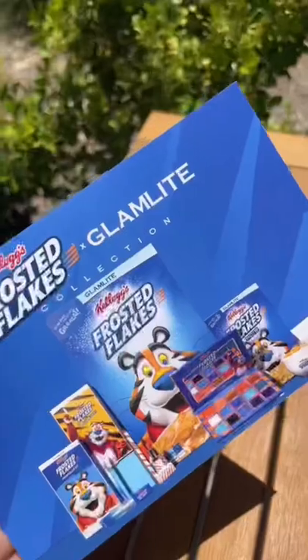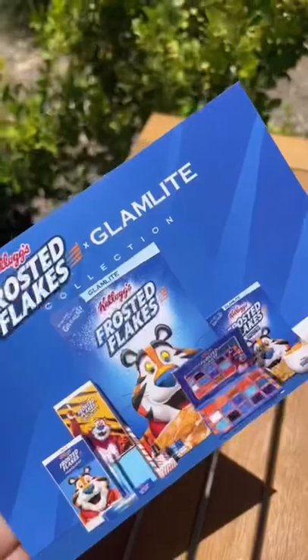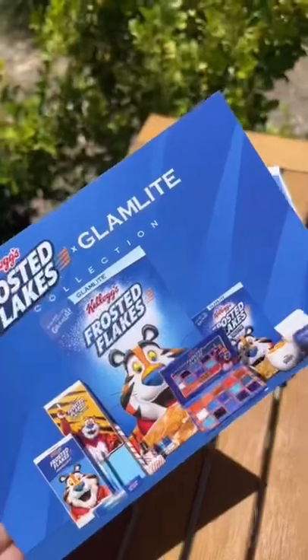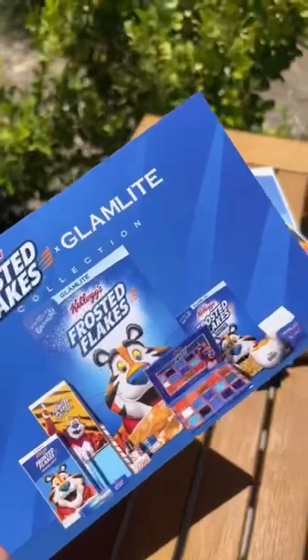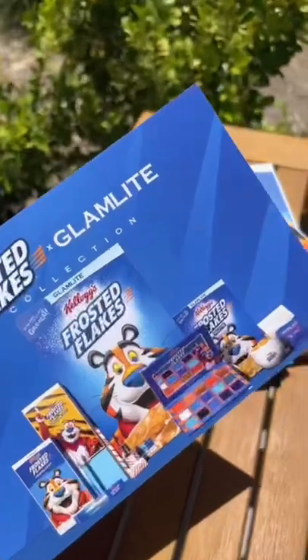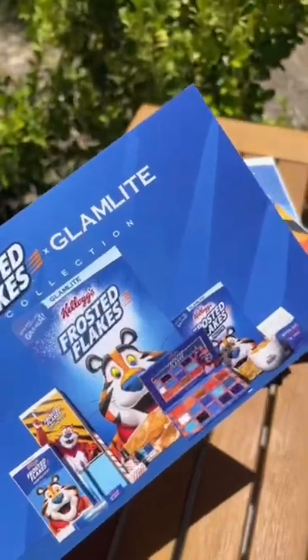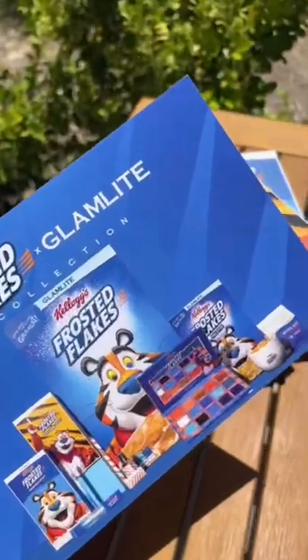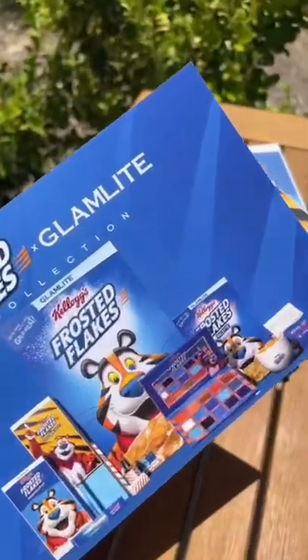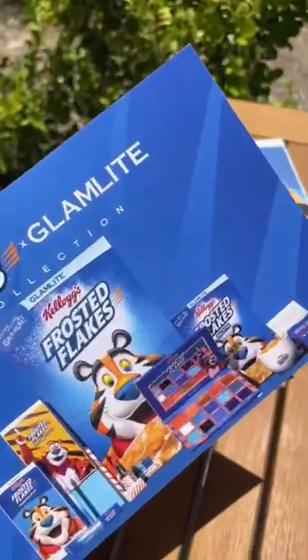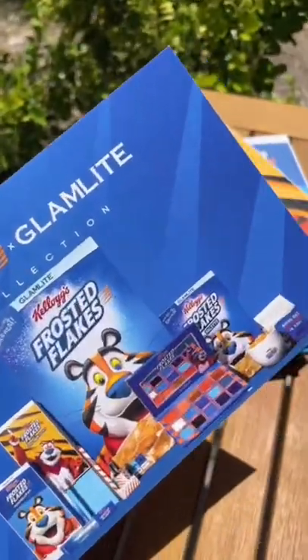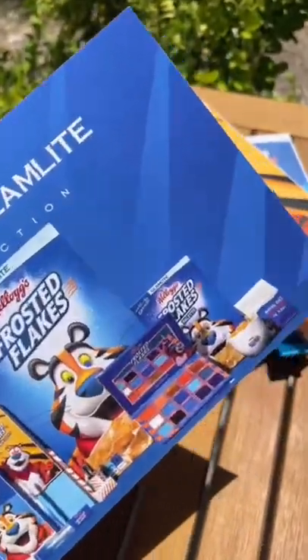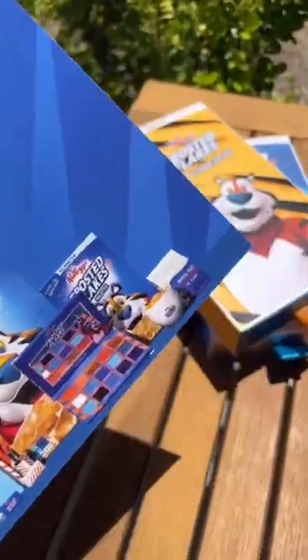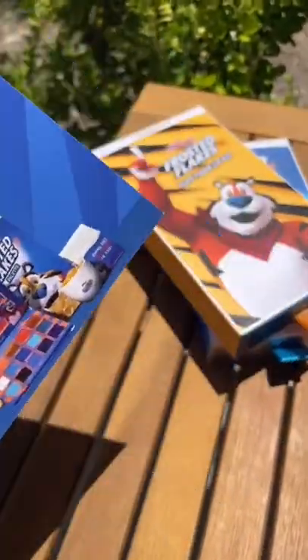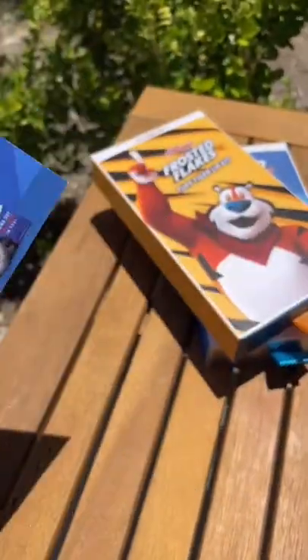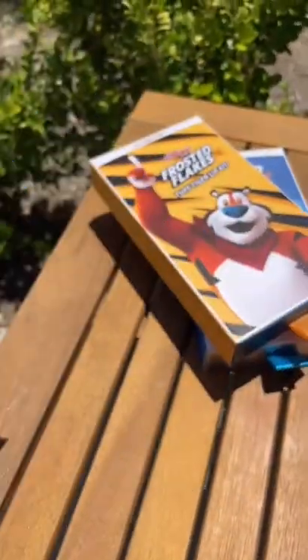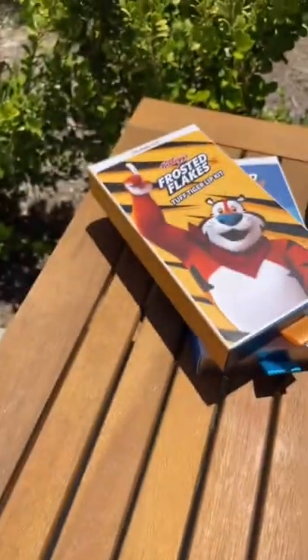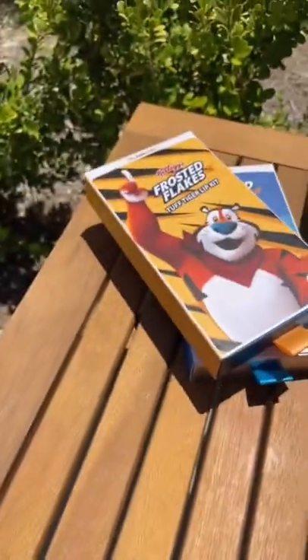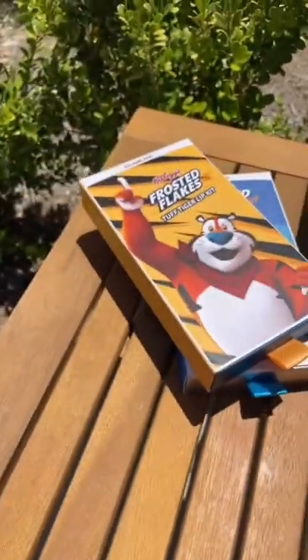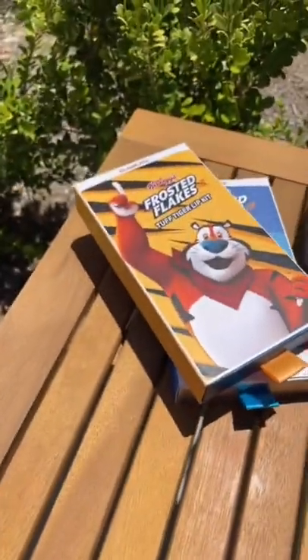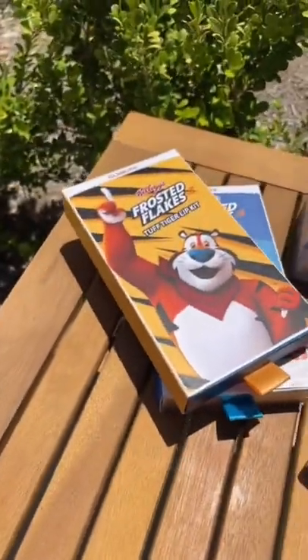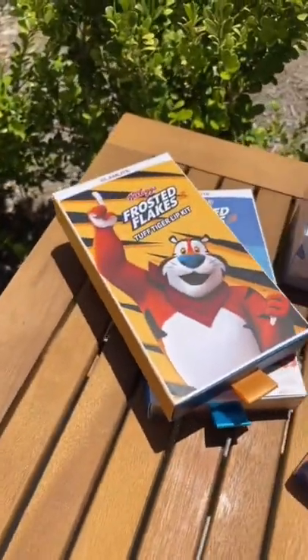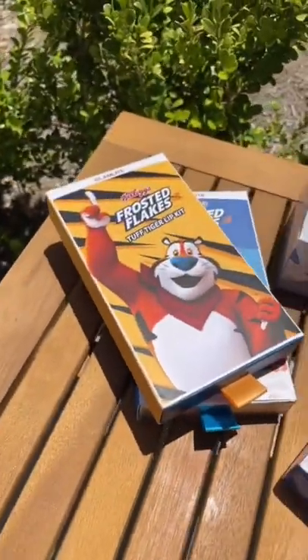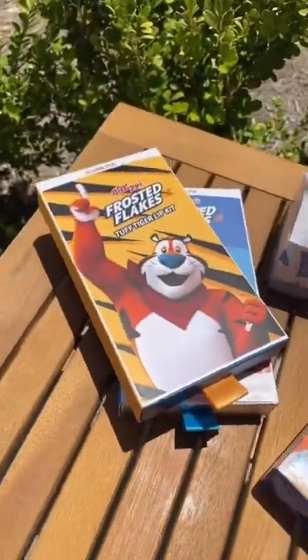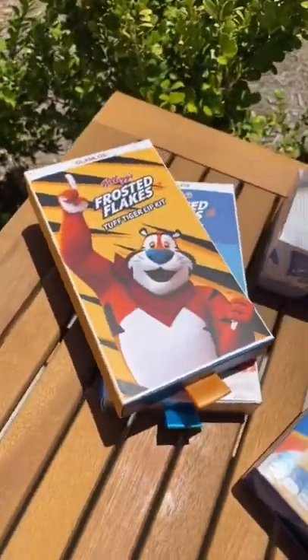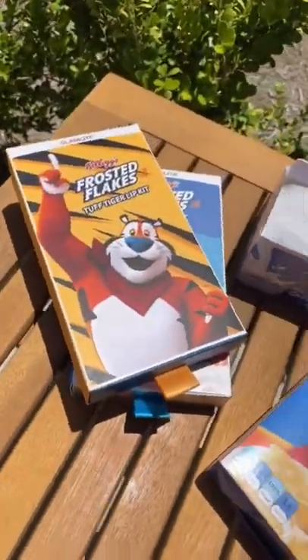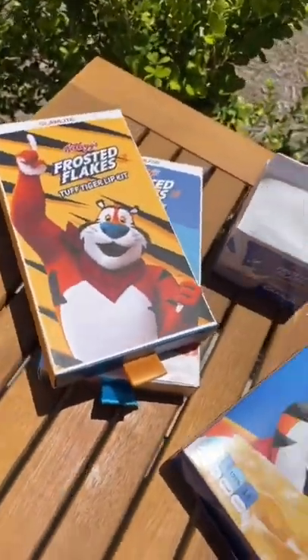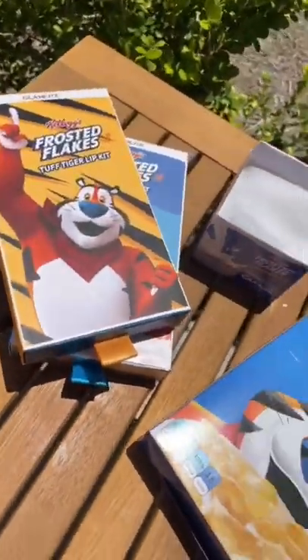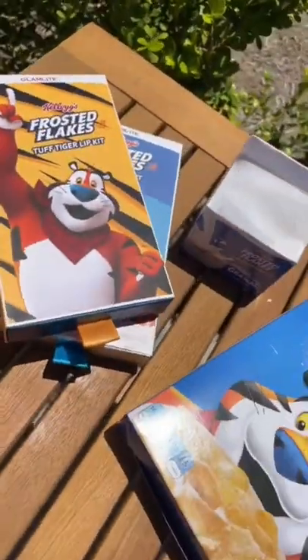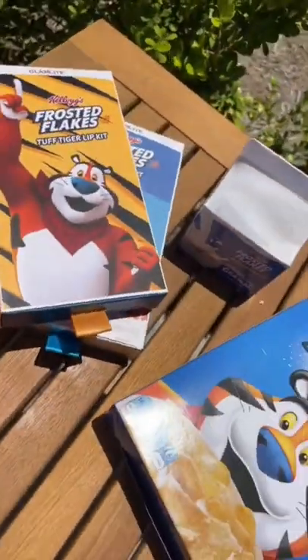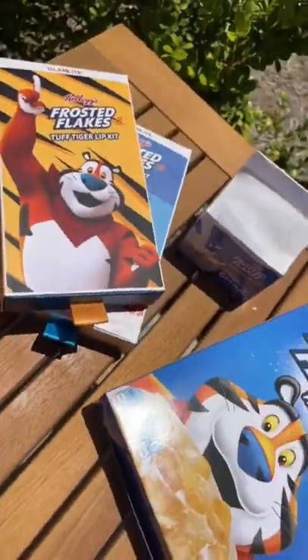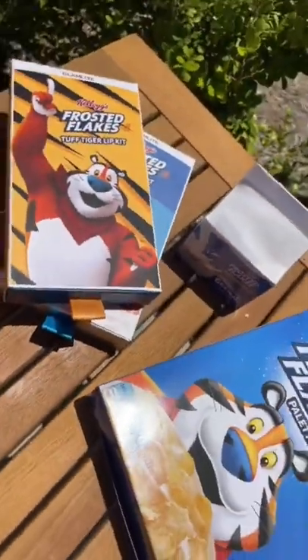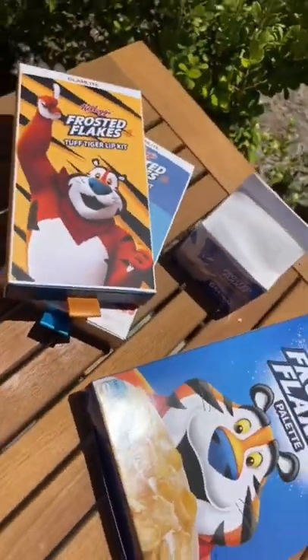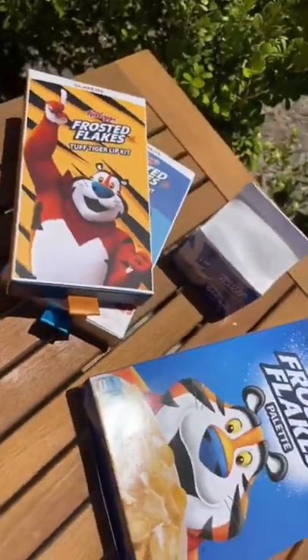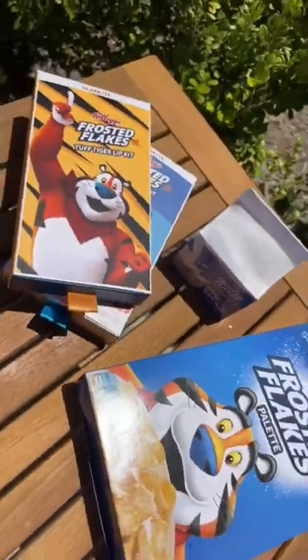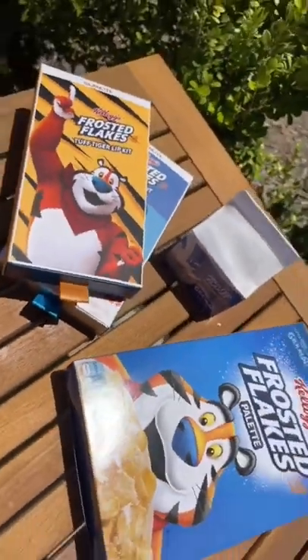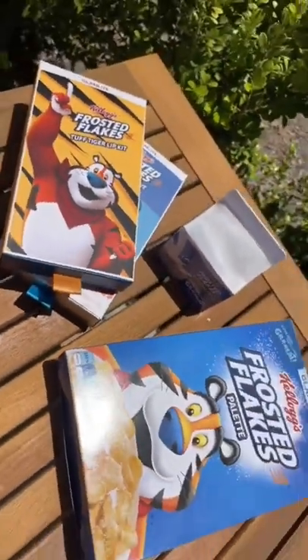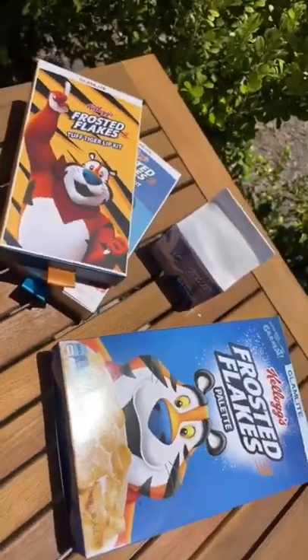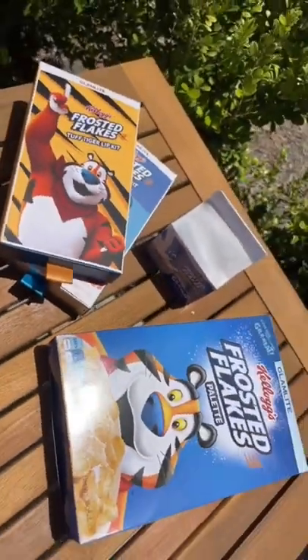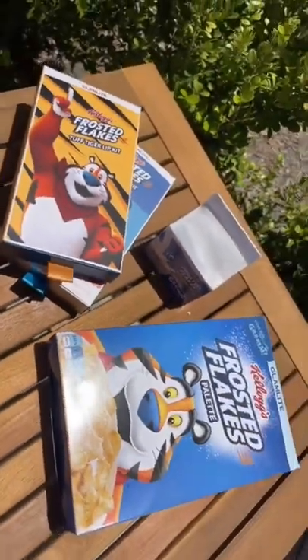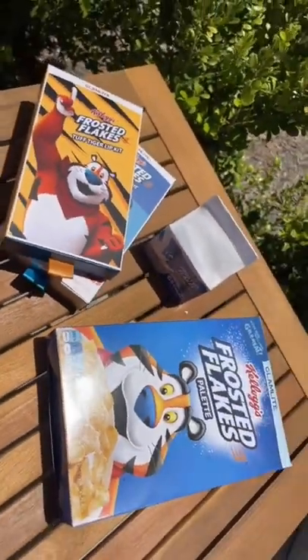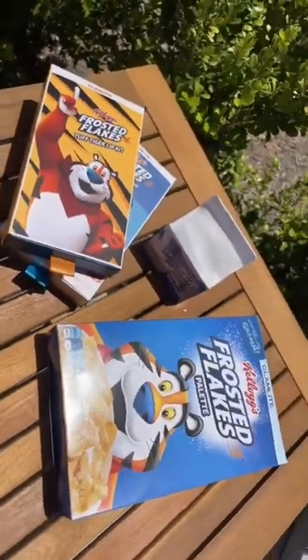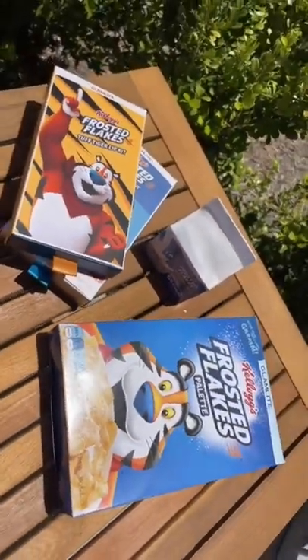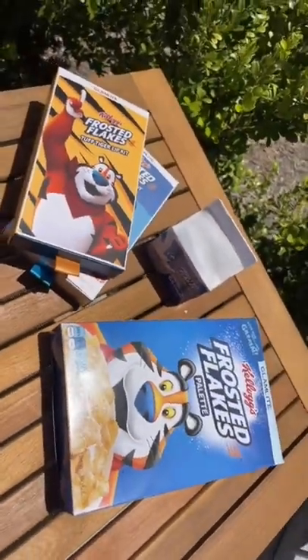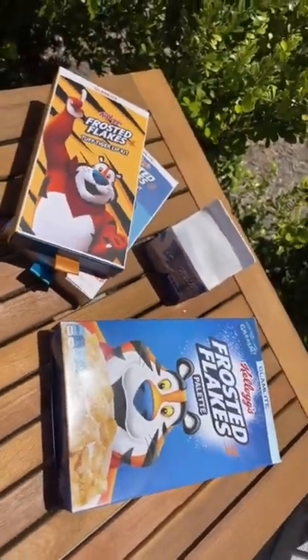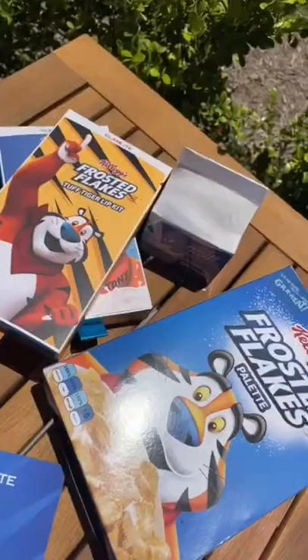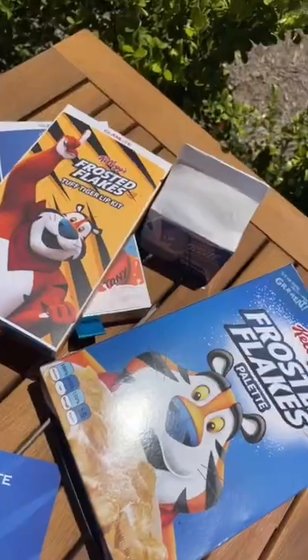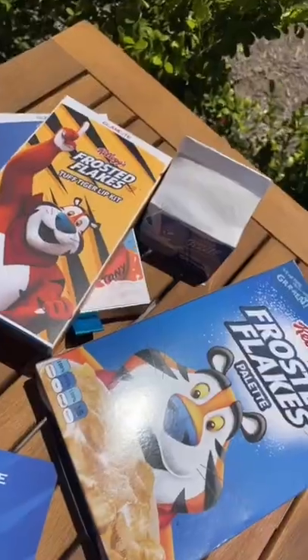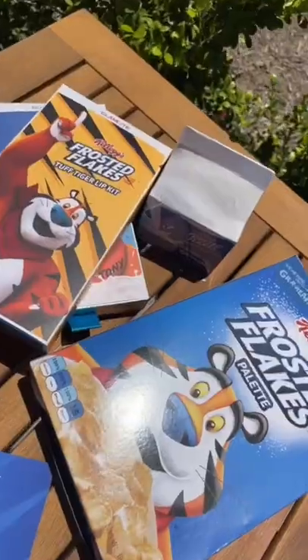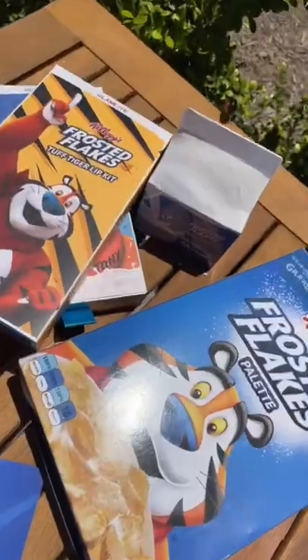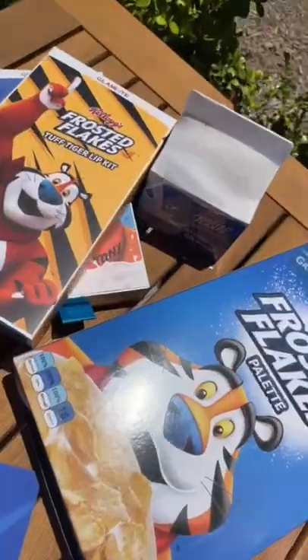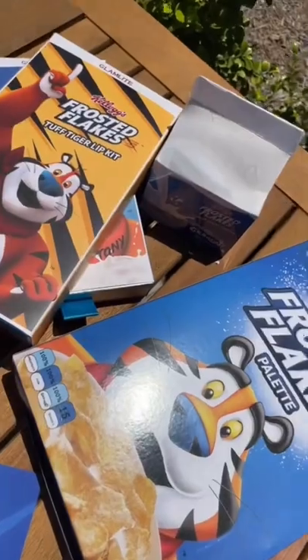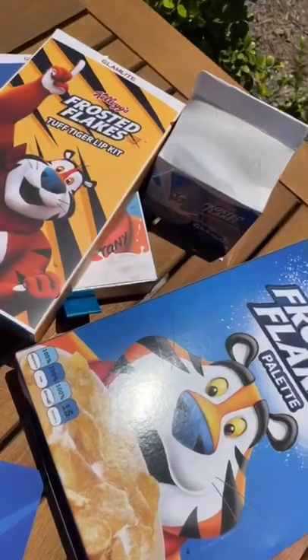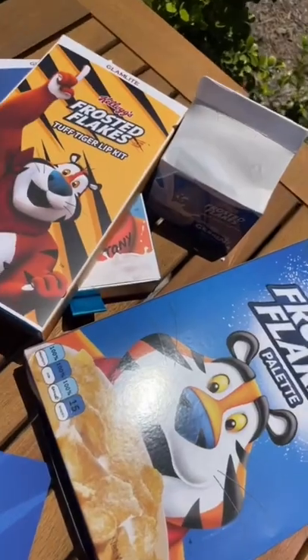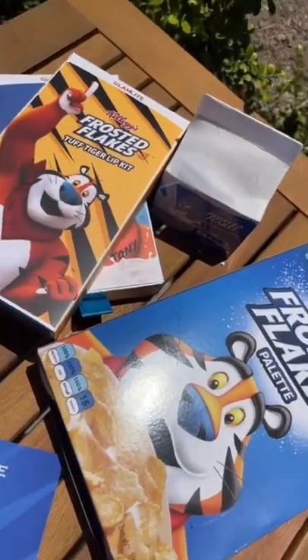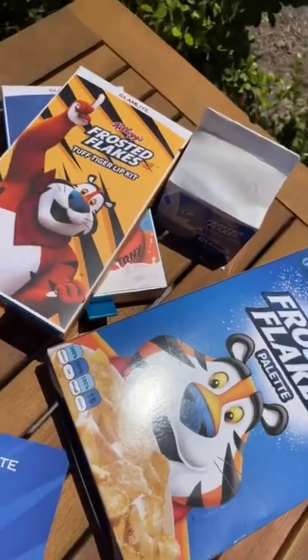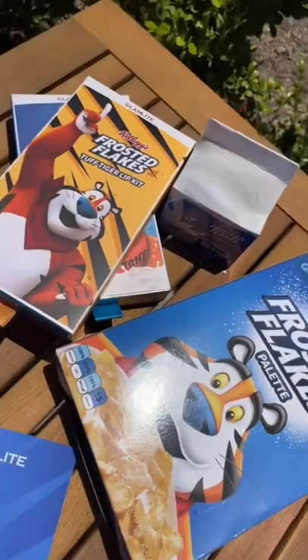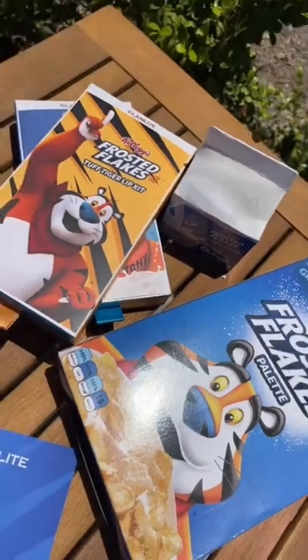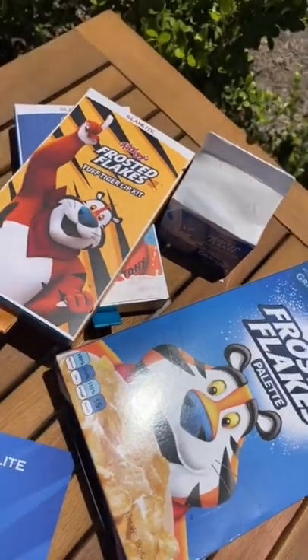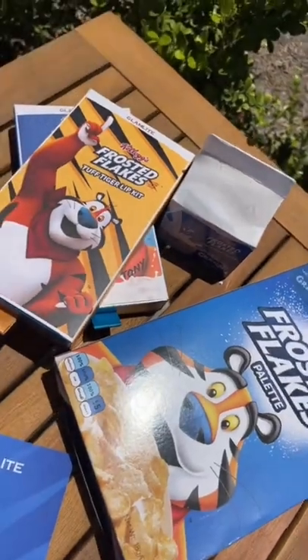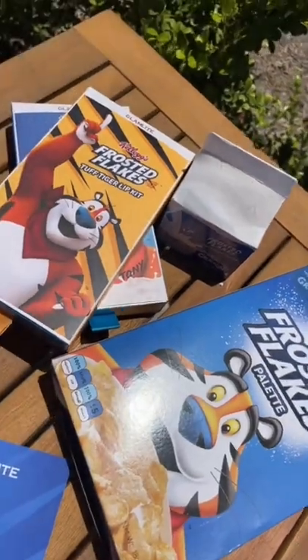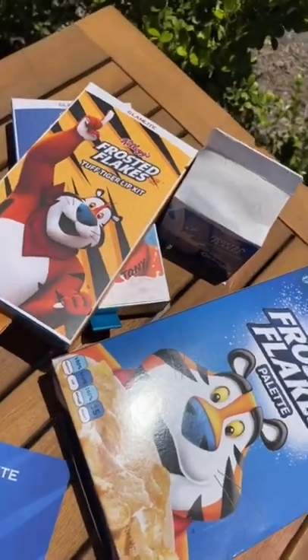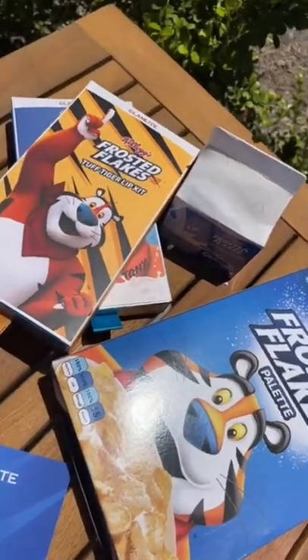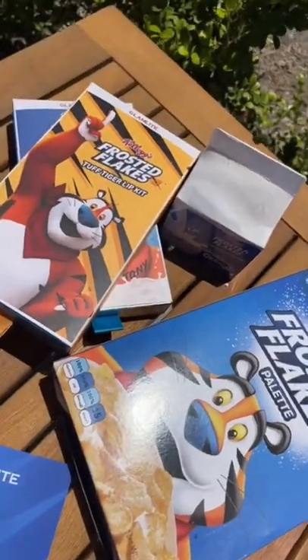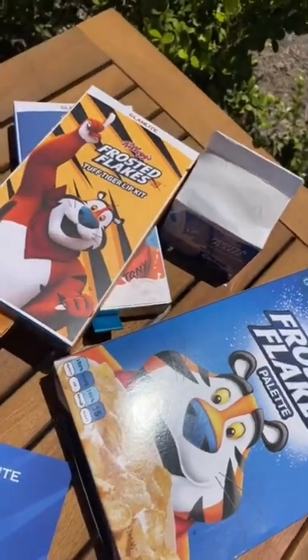Glamlite never disappoints because look at their brand new Frosted Flakes collection. To say that I'm obsessed is to say nothing.